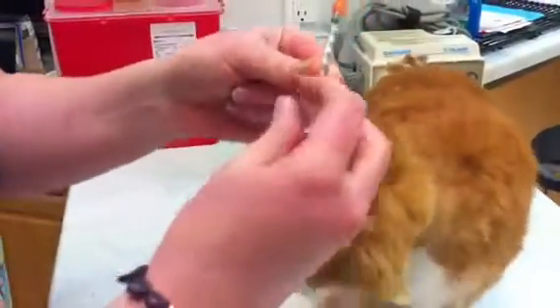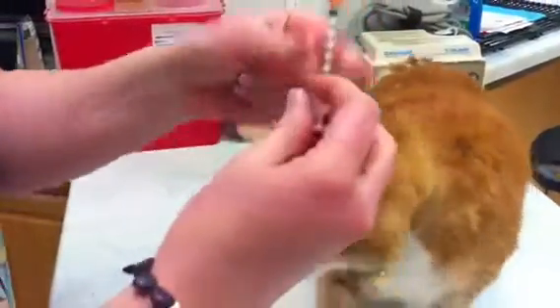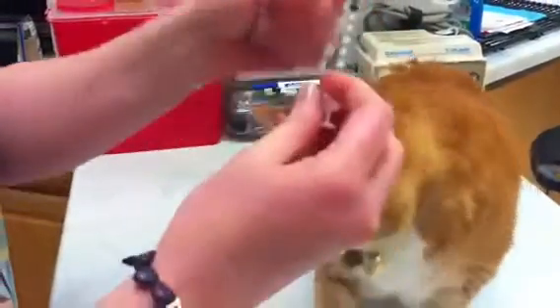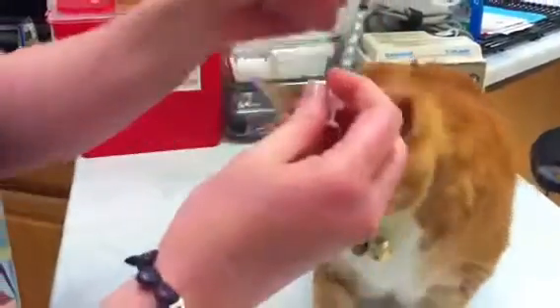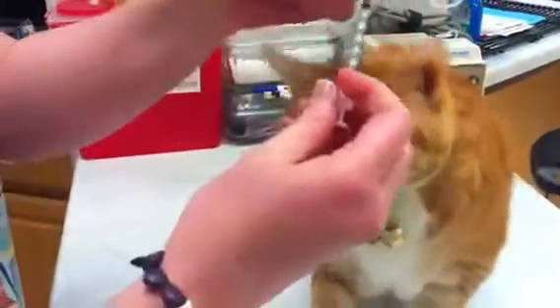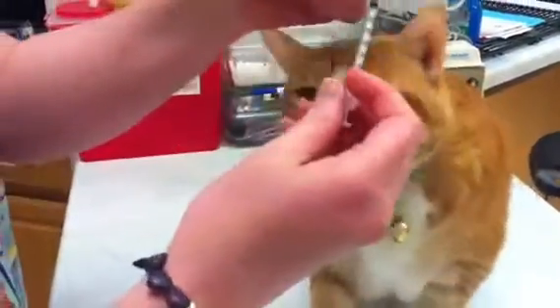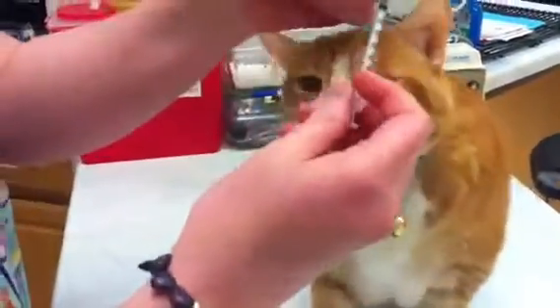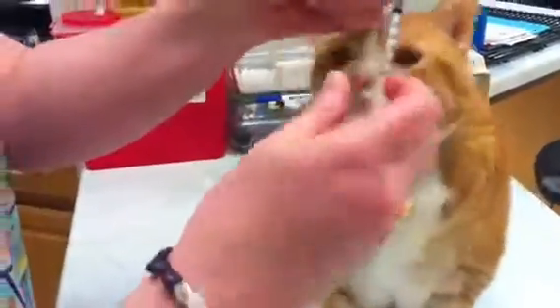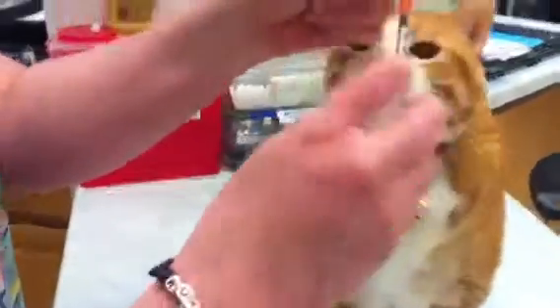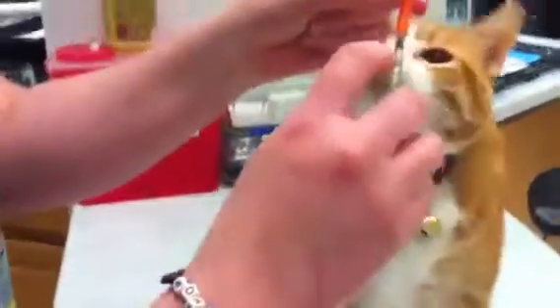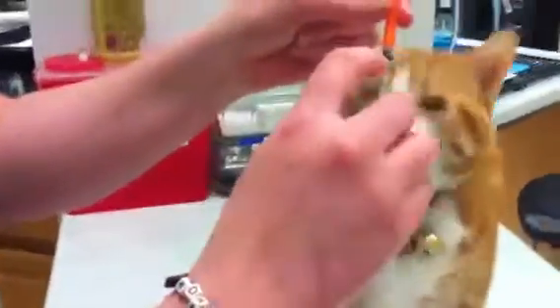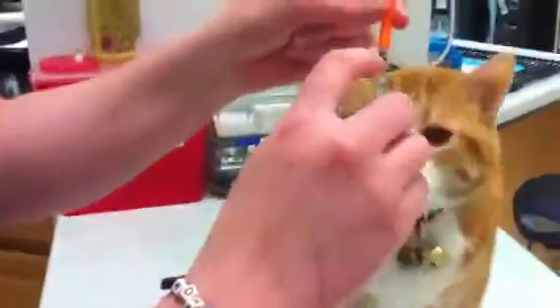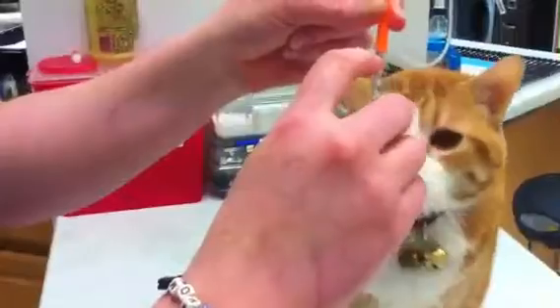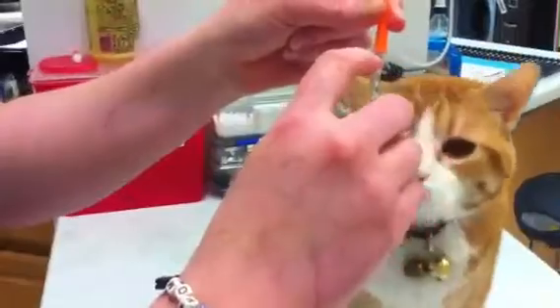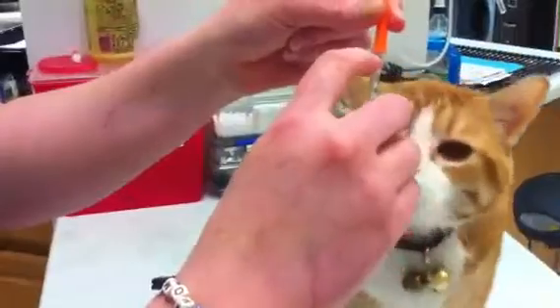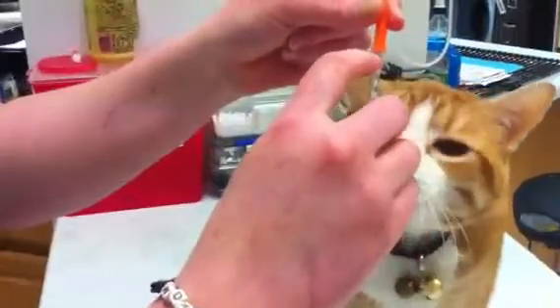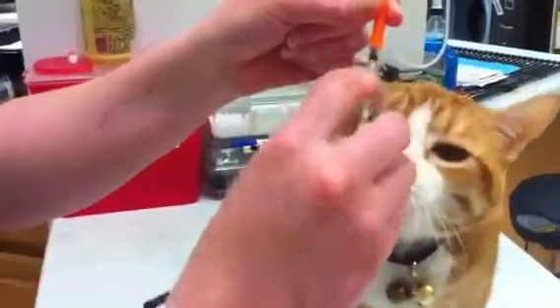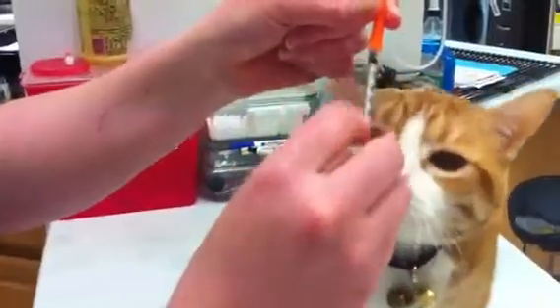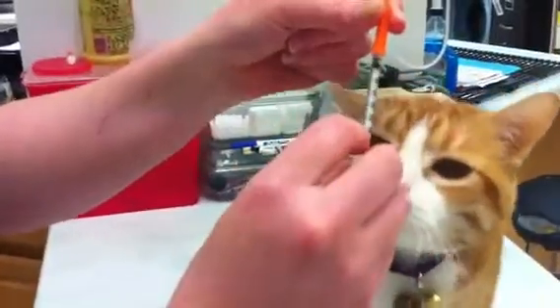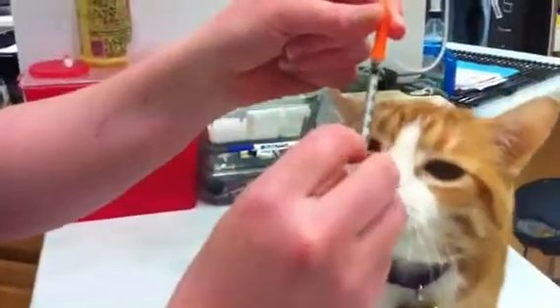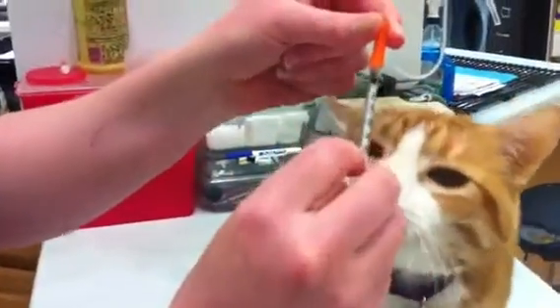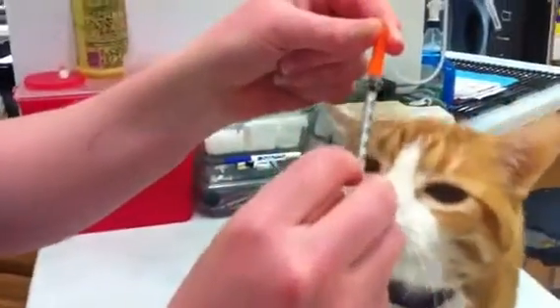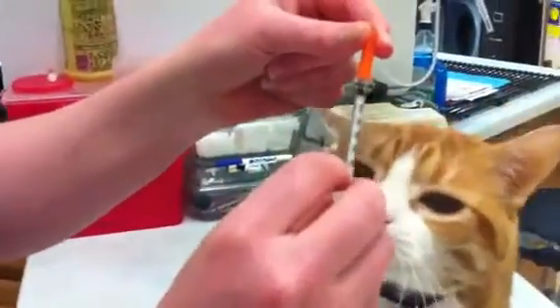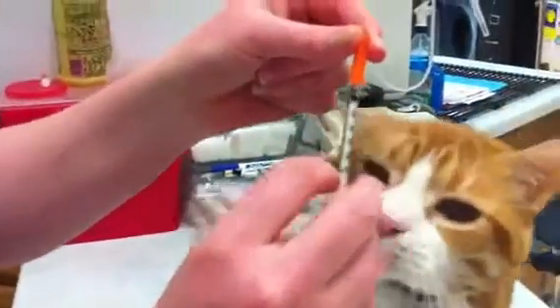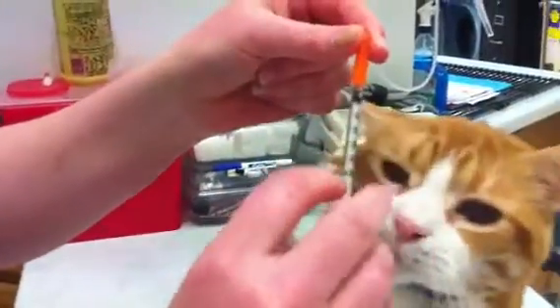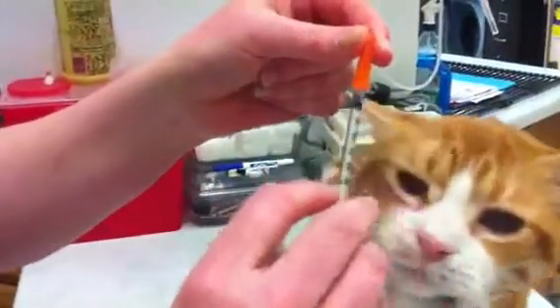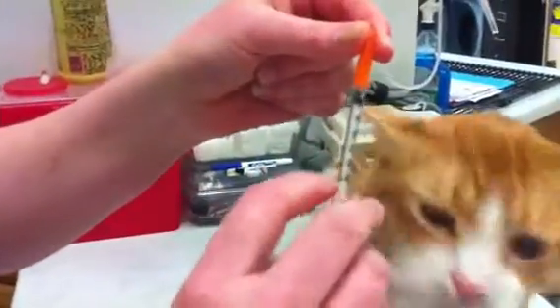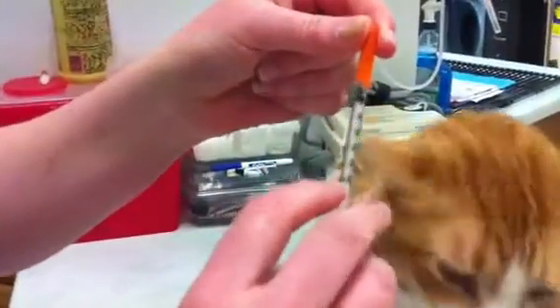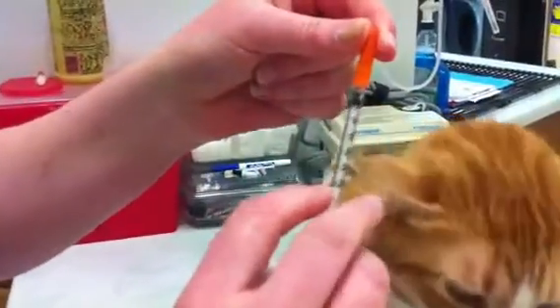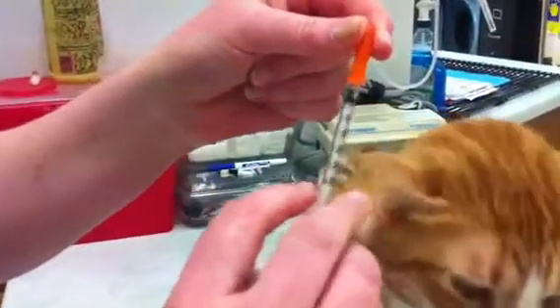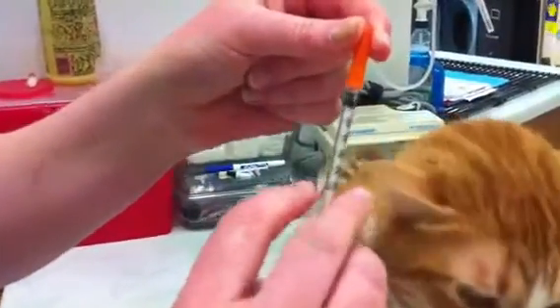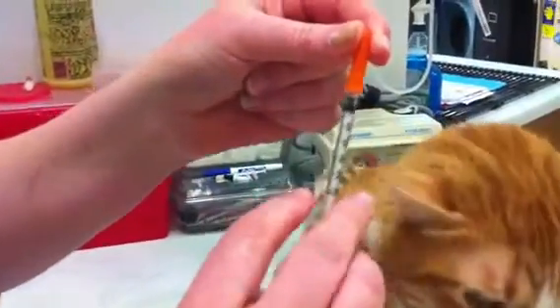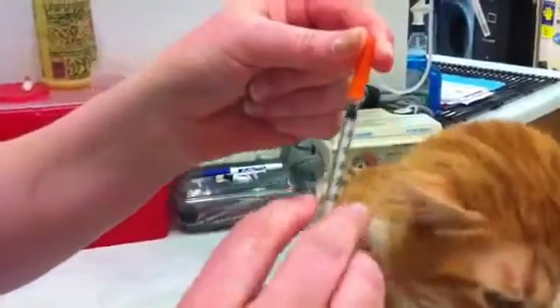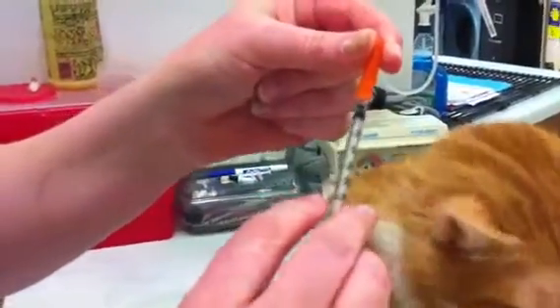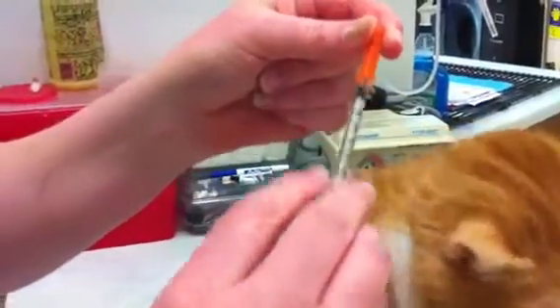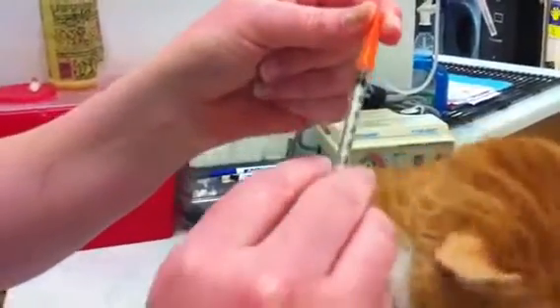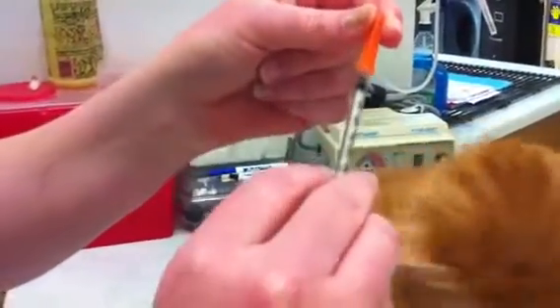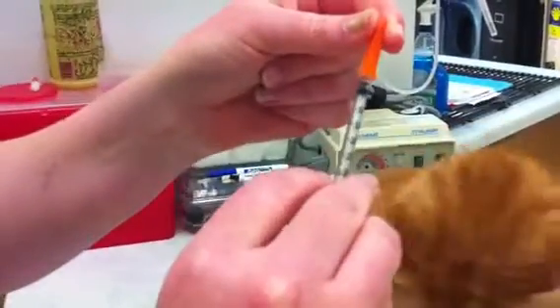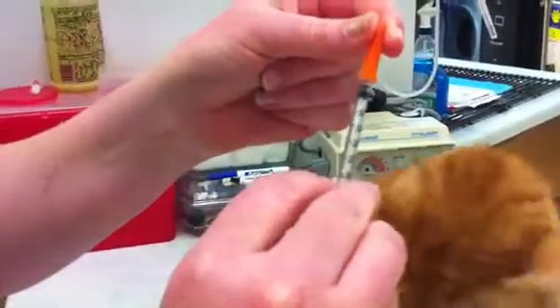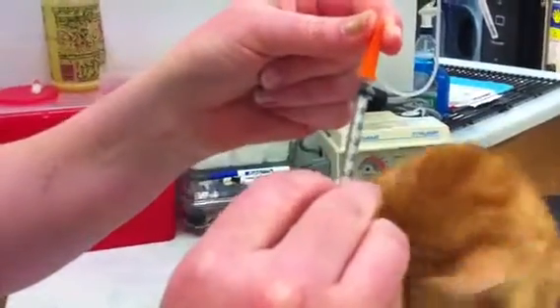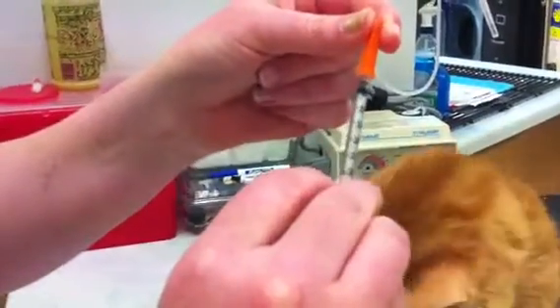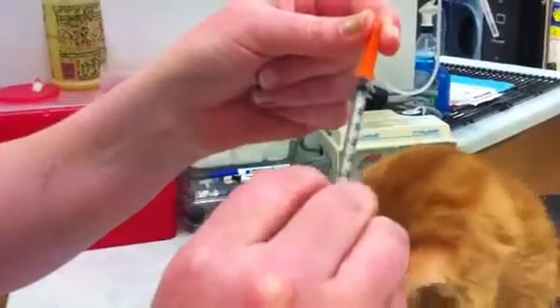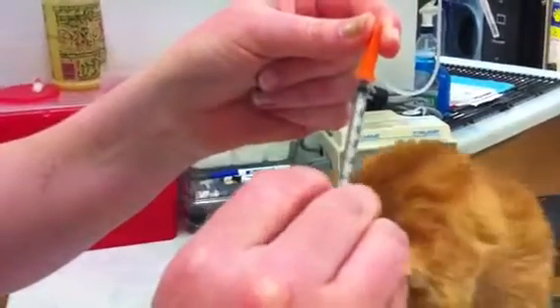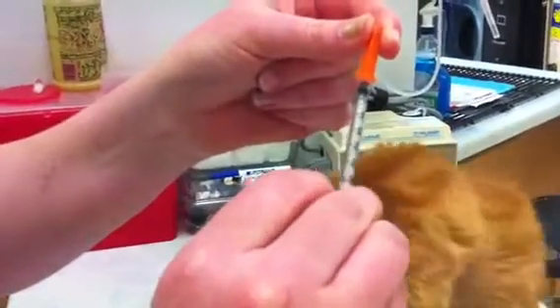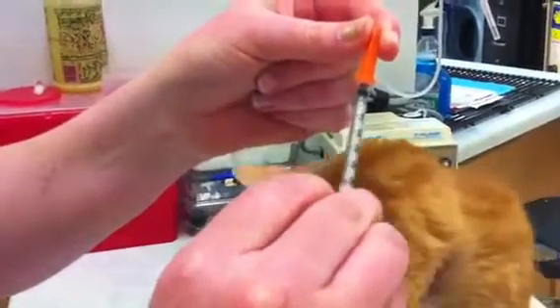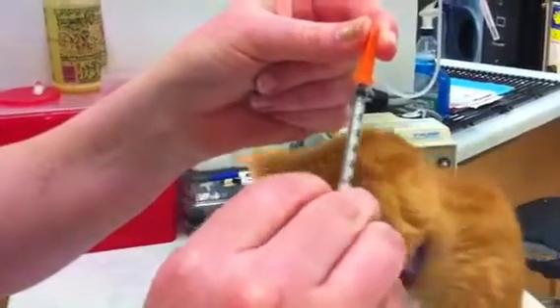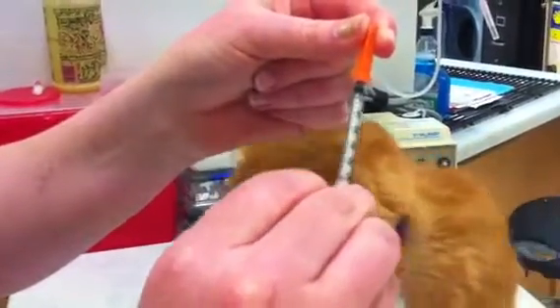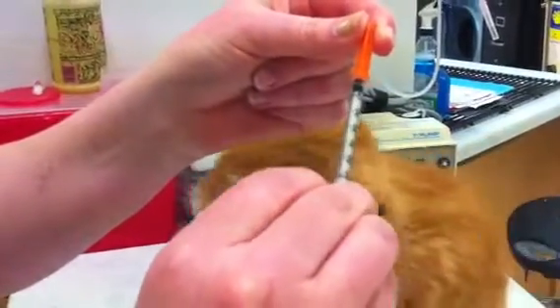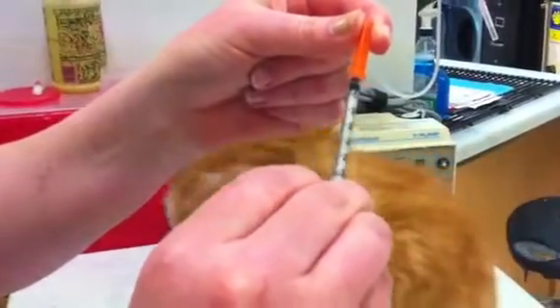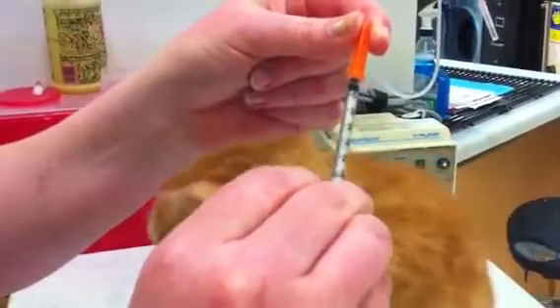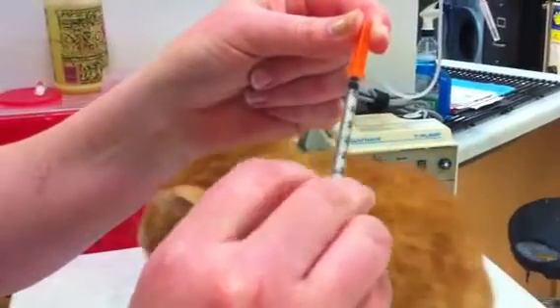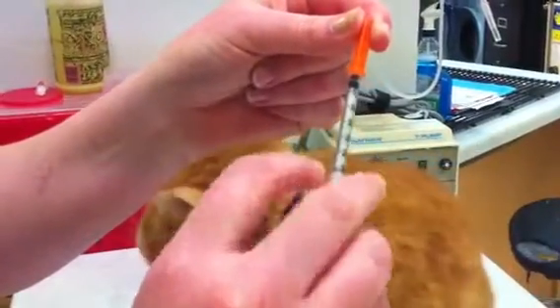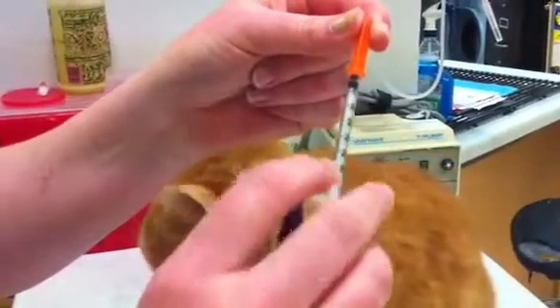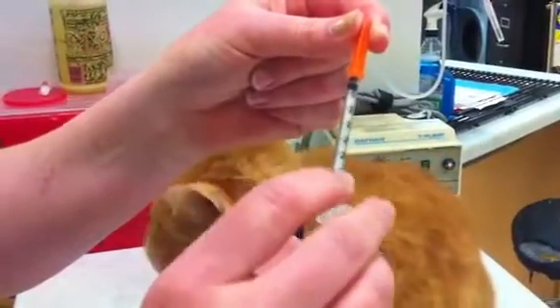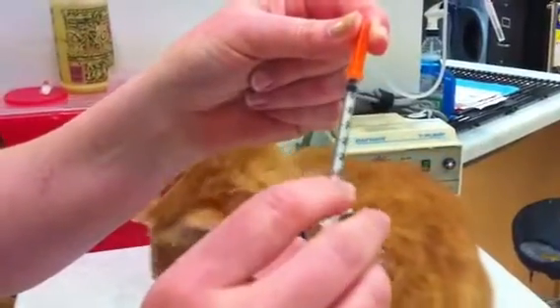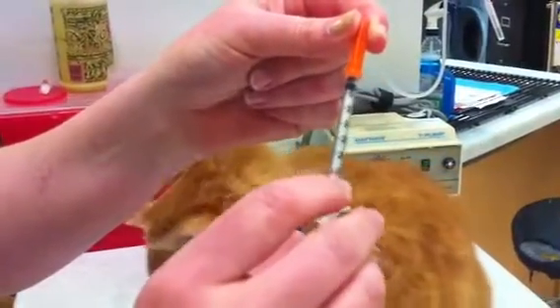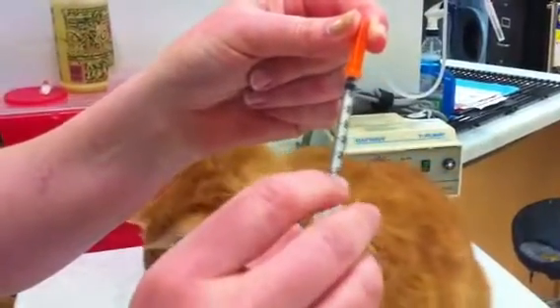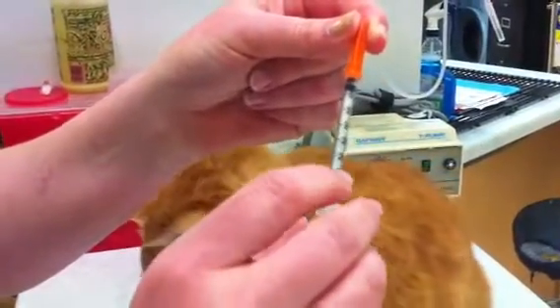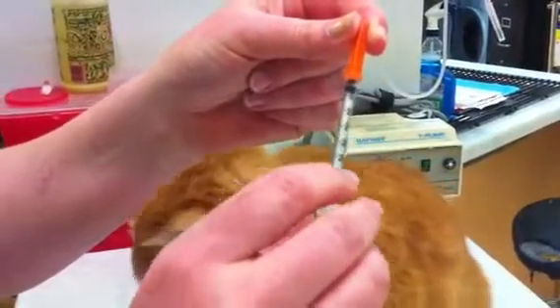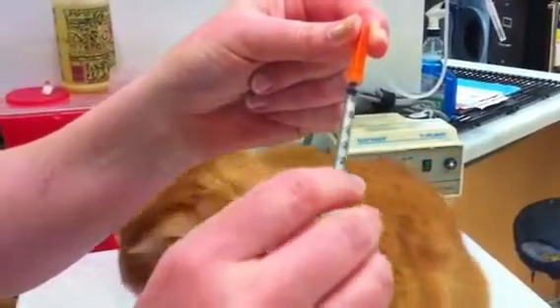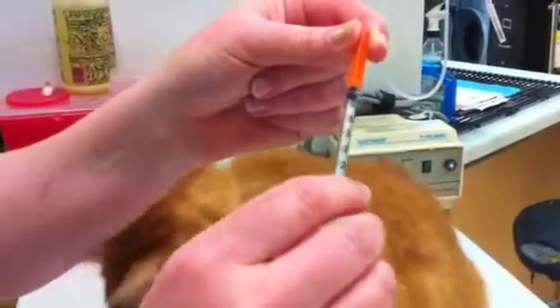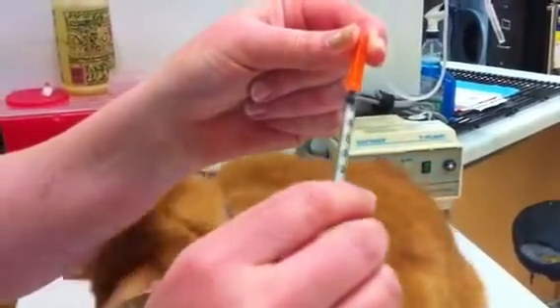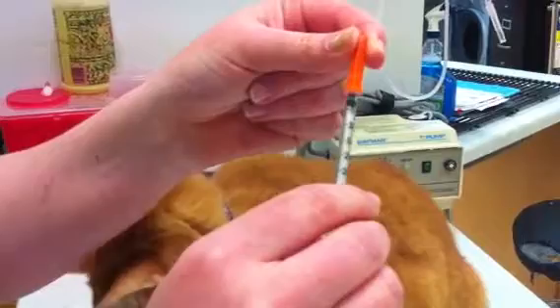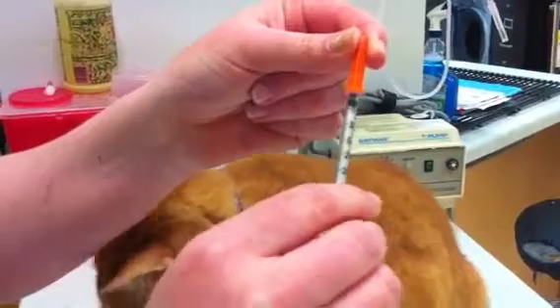There's a little bit of air in the top of the syringe. Just push that out to put your plunger to the top.